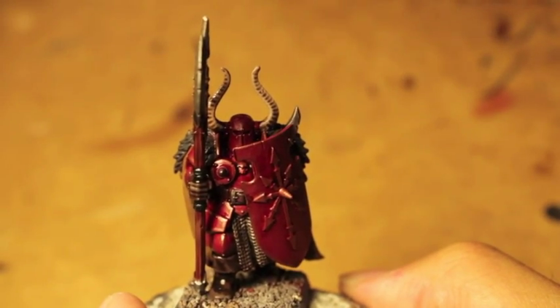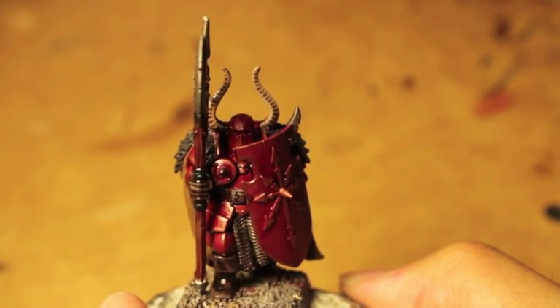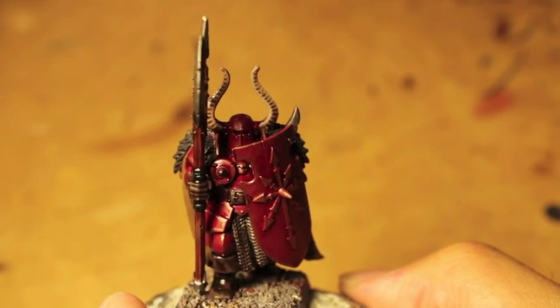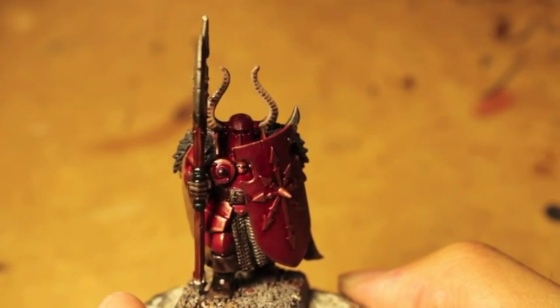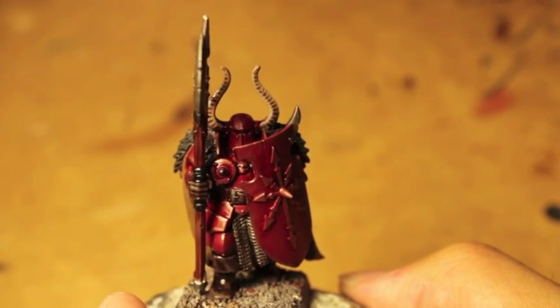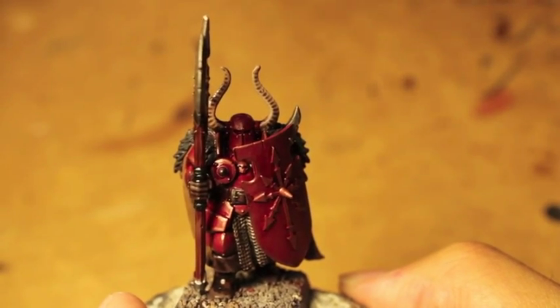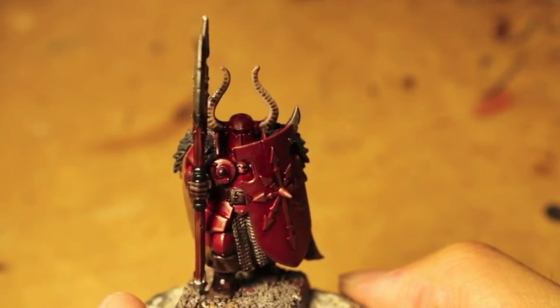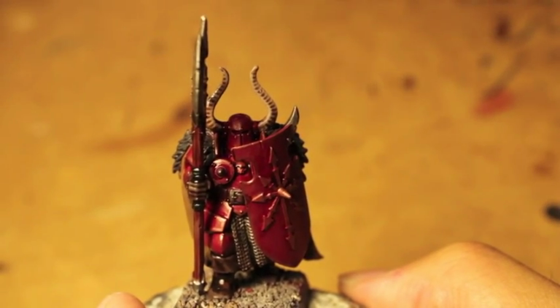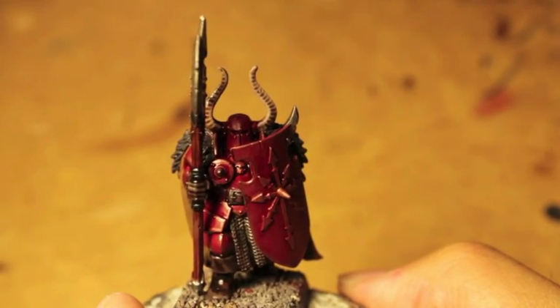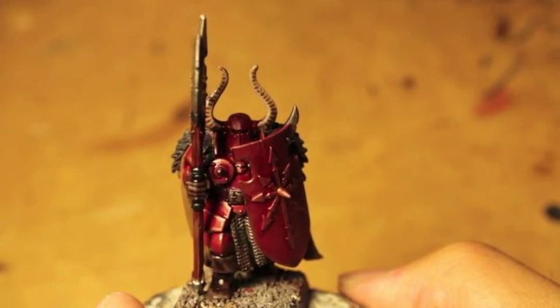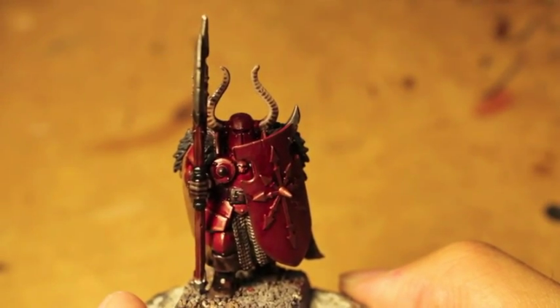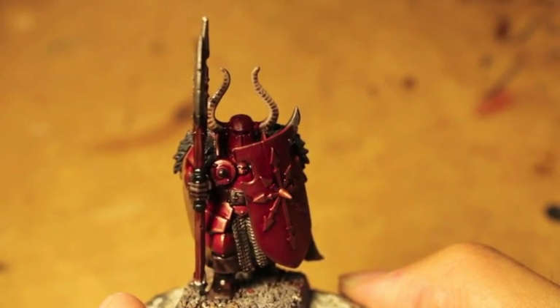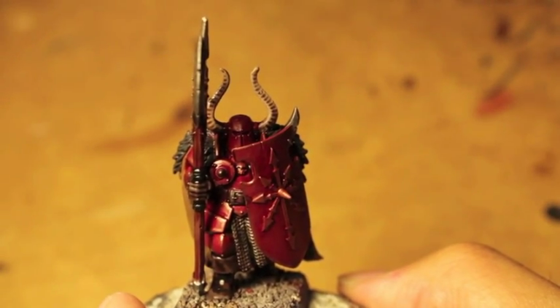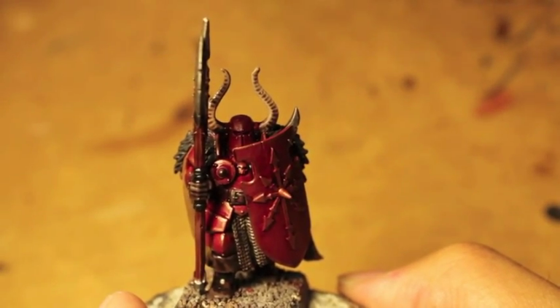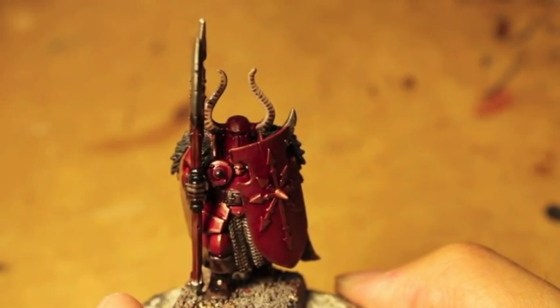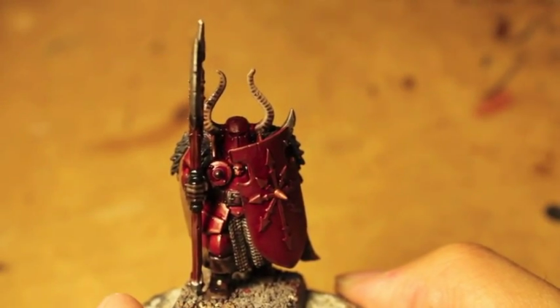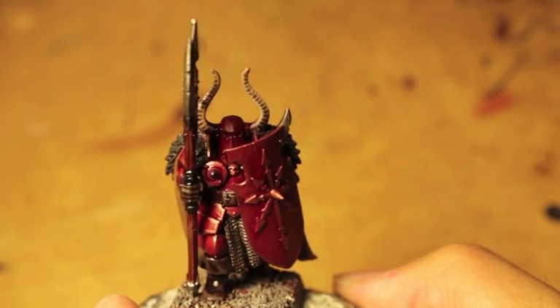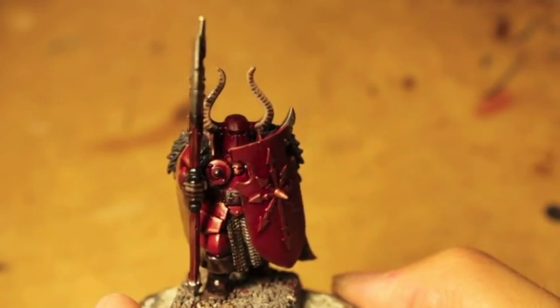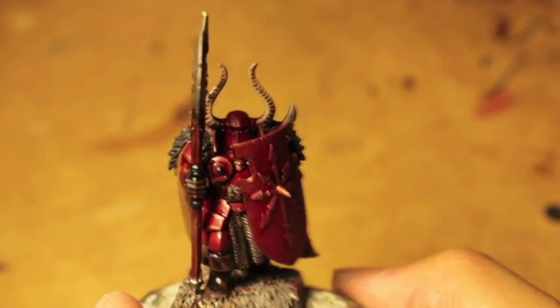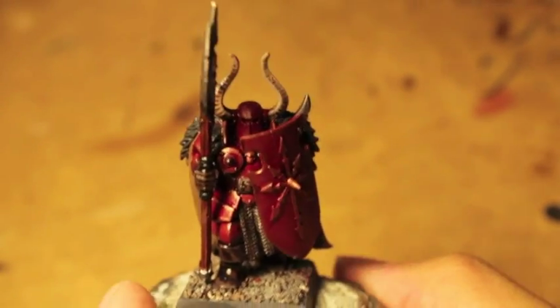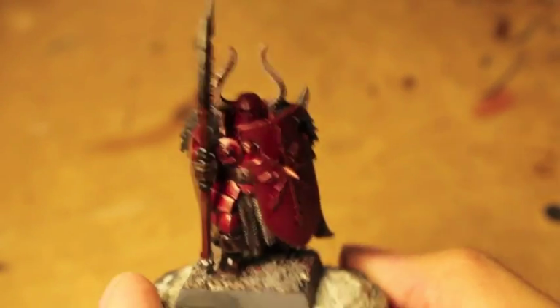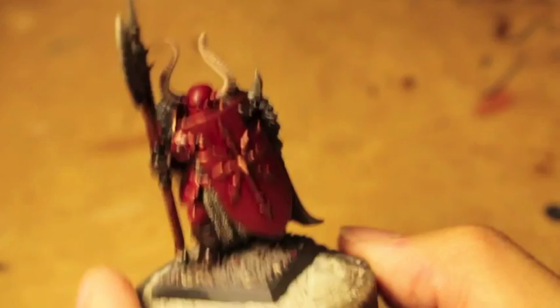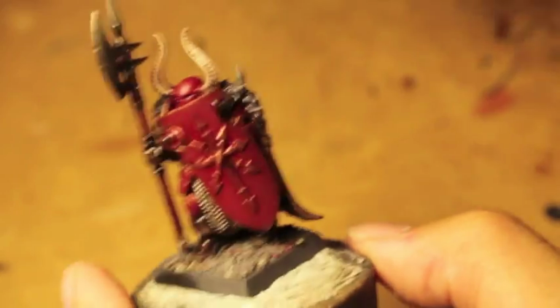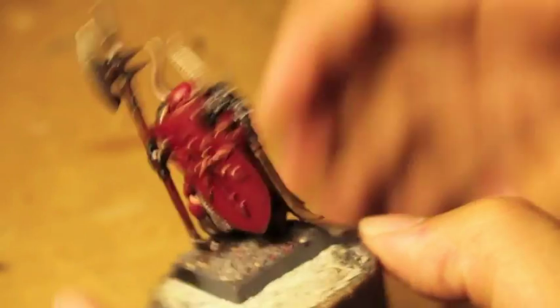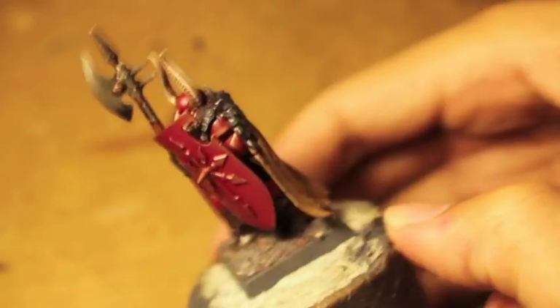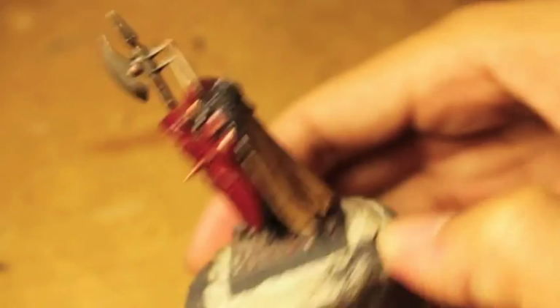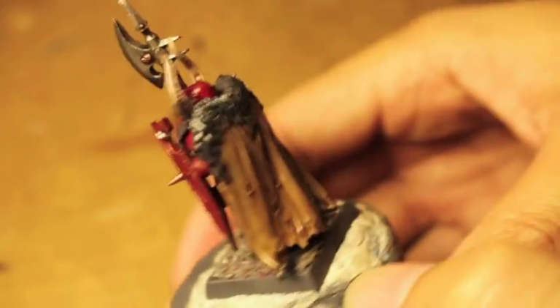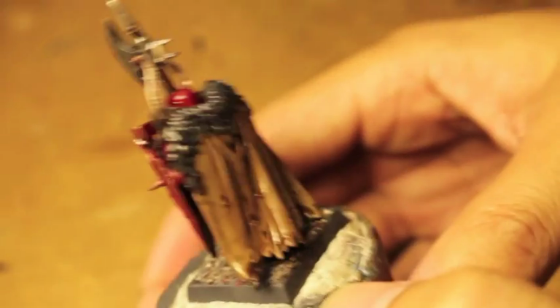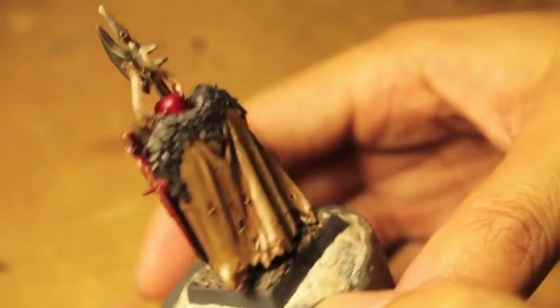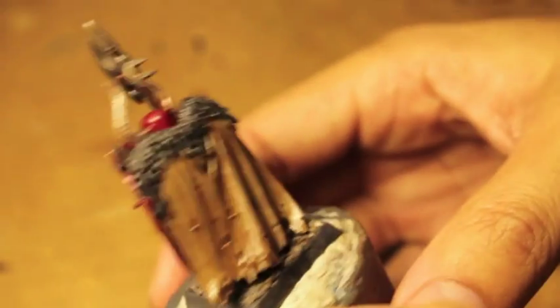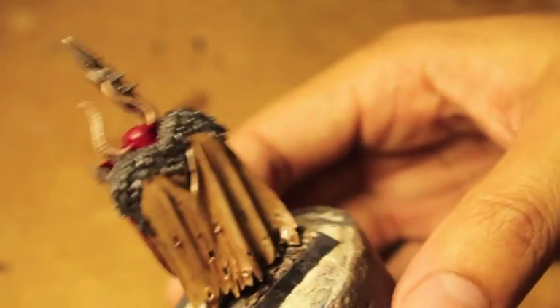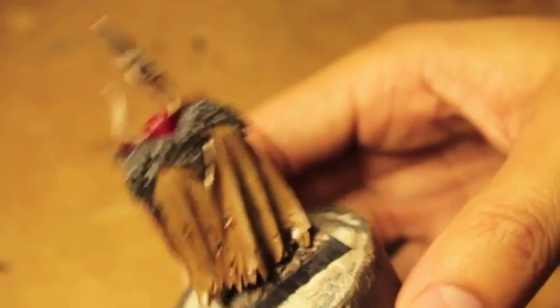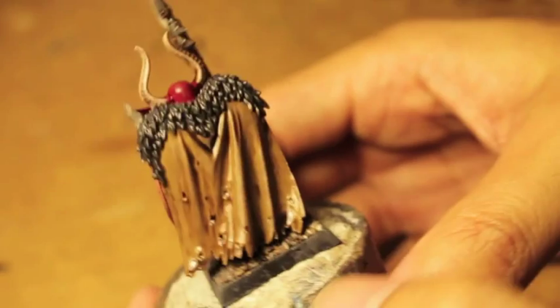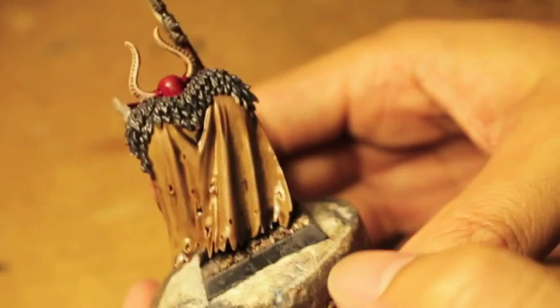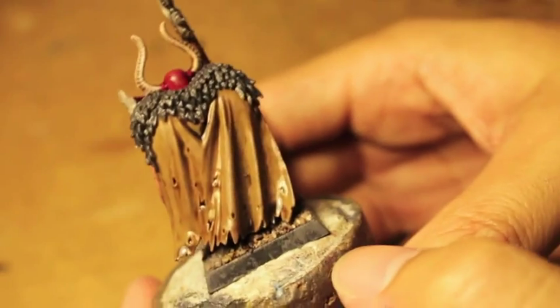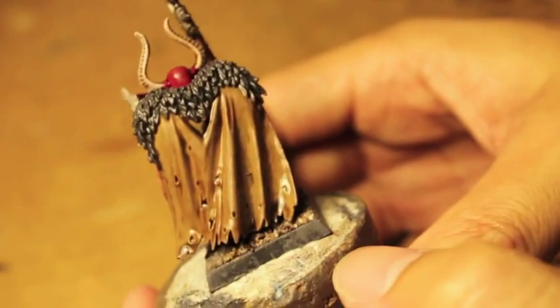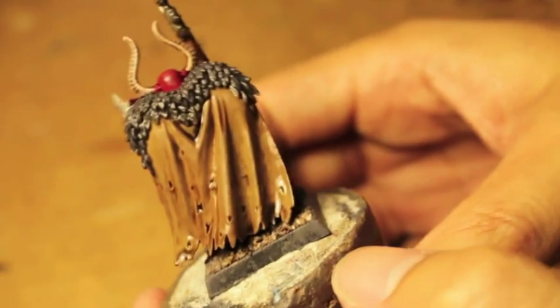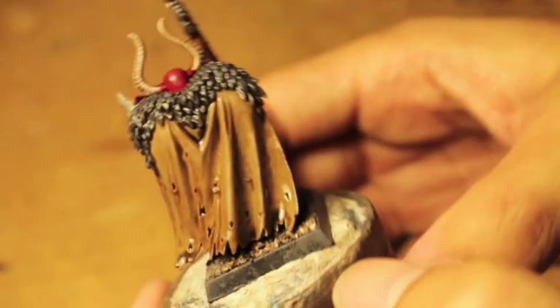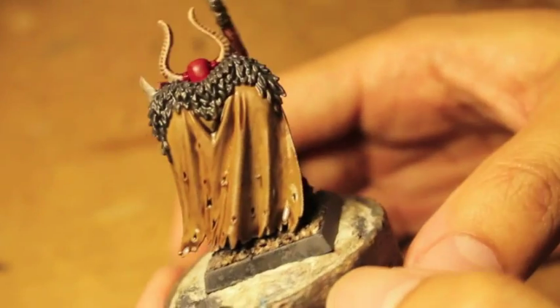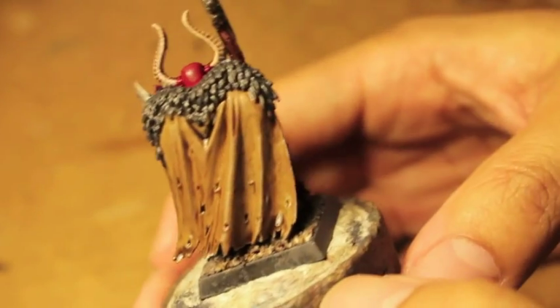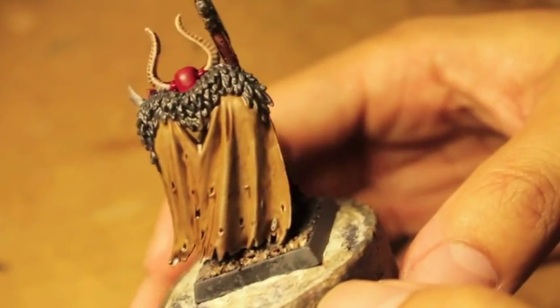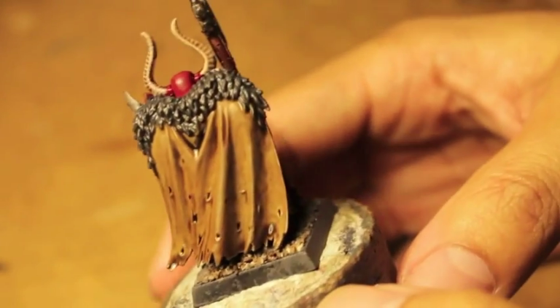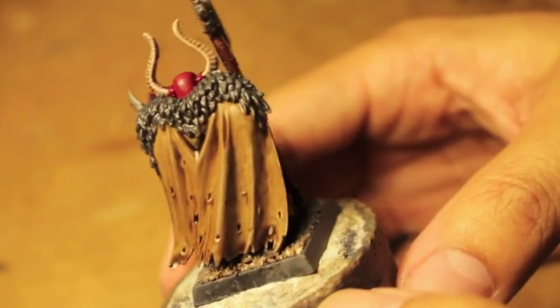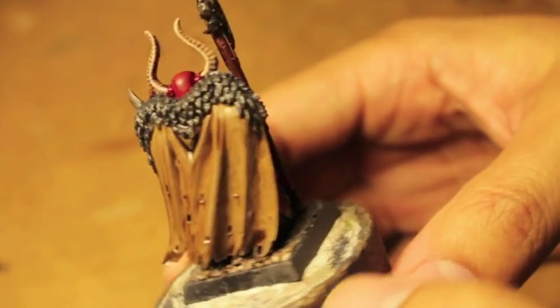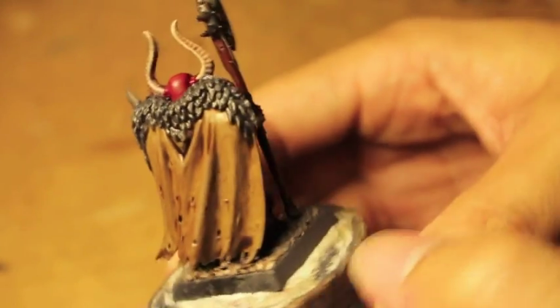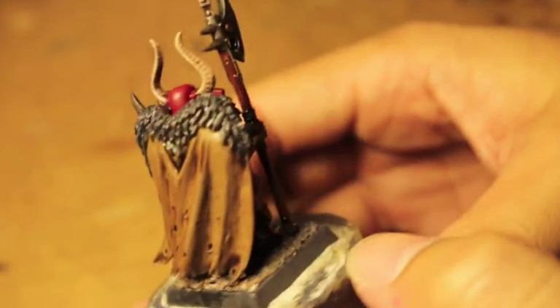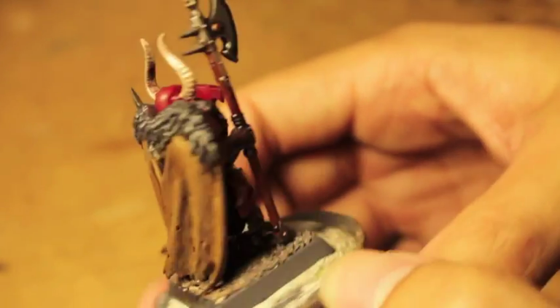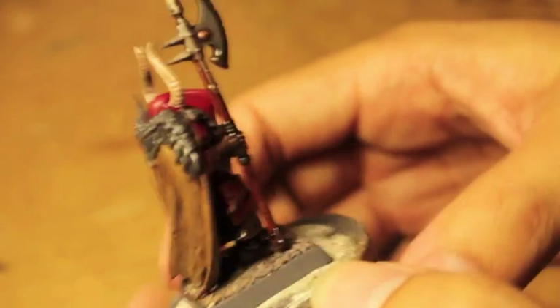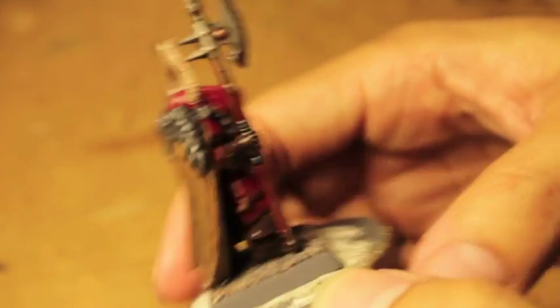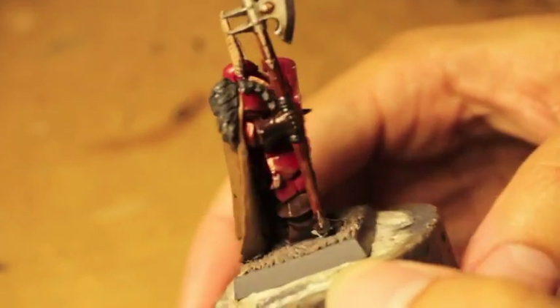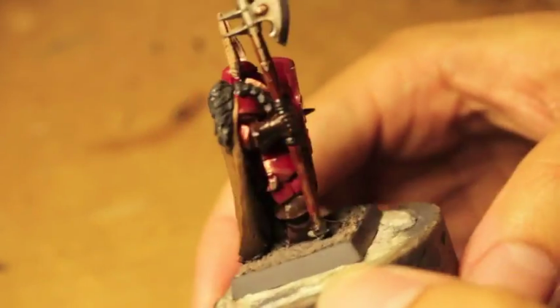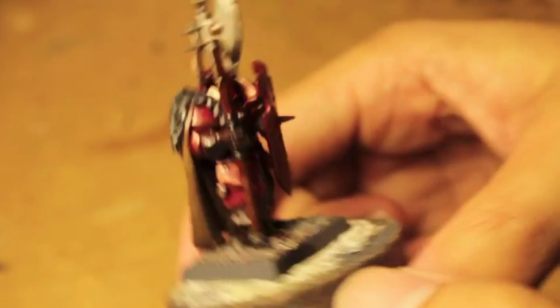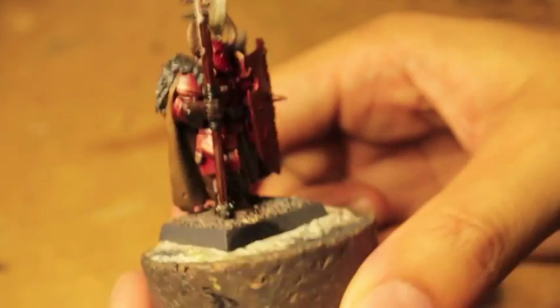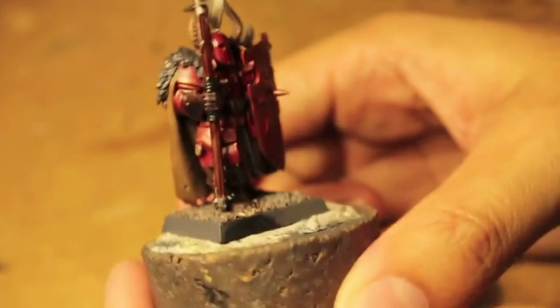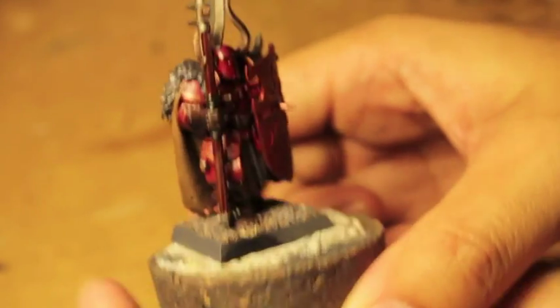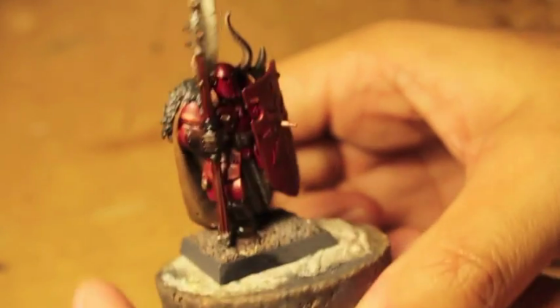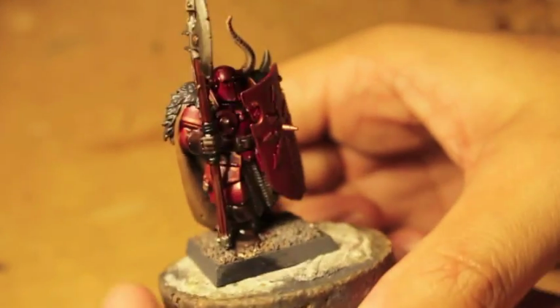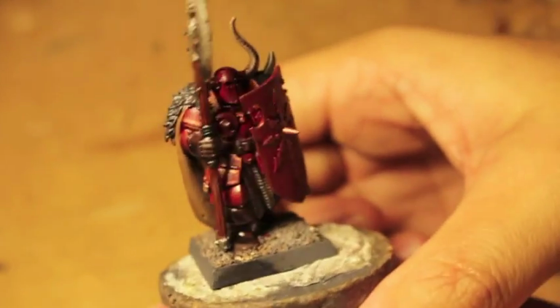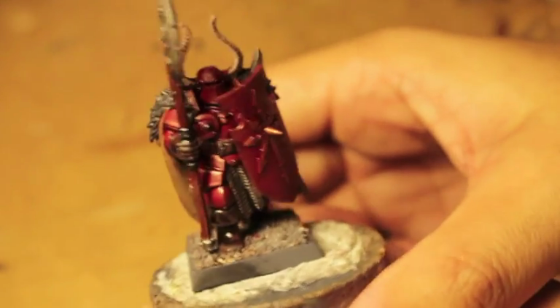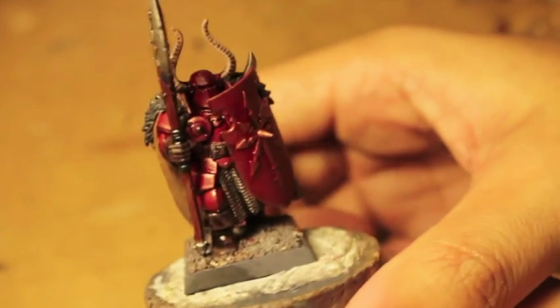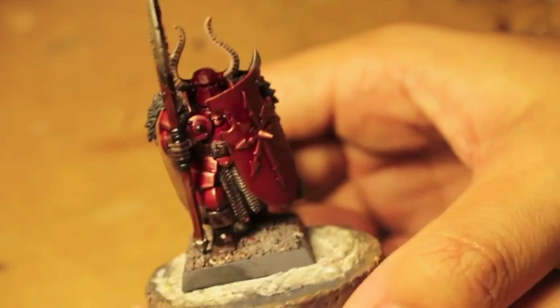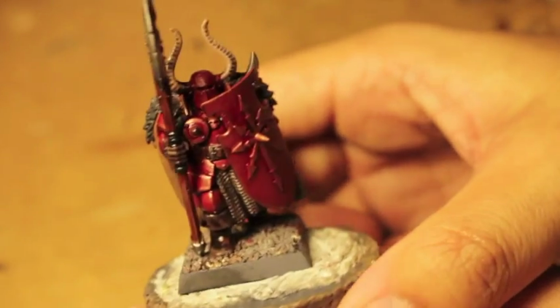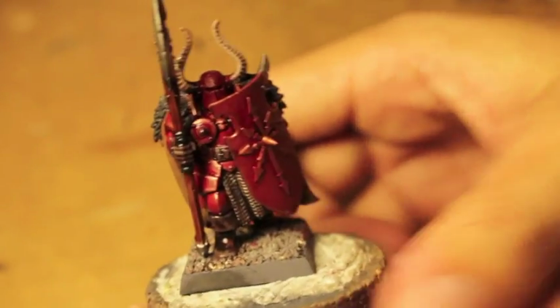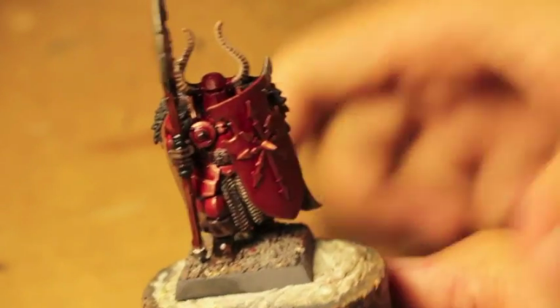What up, players? It's World Boss. Stay up at this mud. Really quick tutorial on part two of our Chaos Warrior of Korn here.